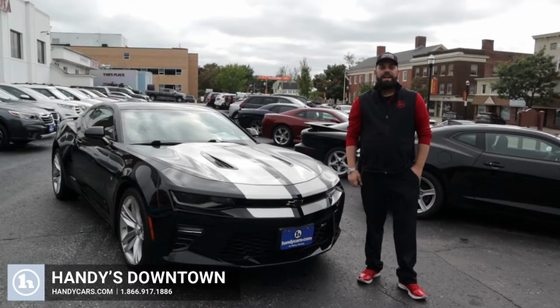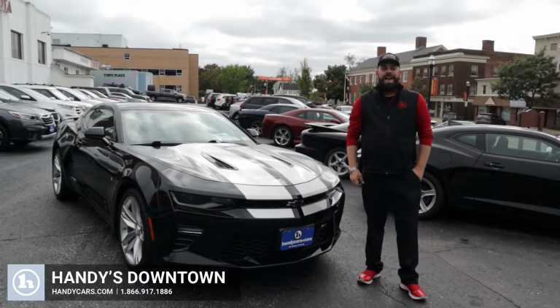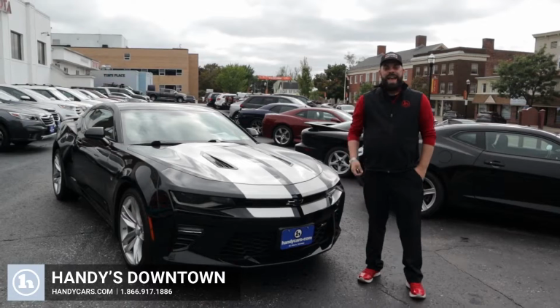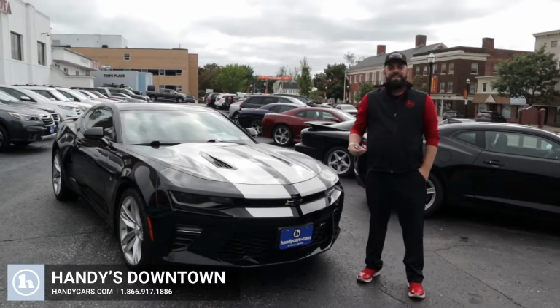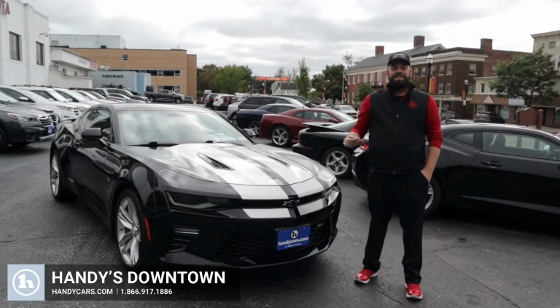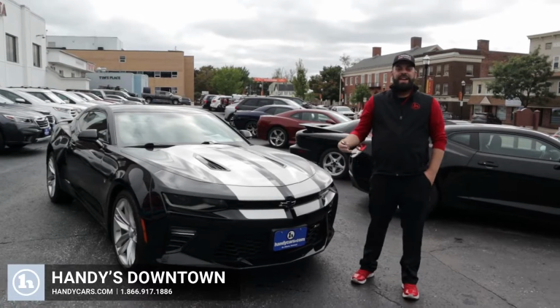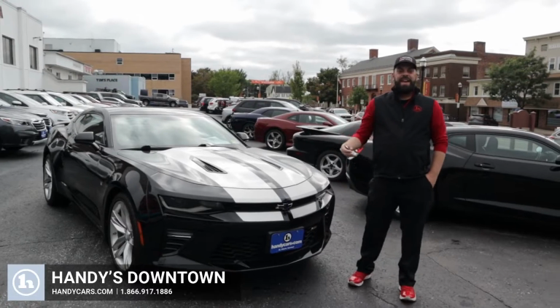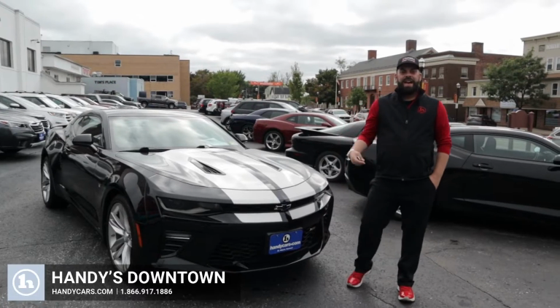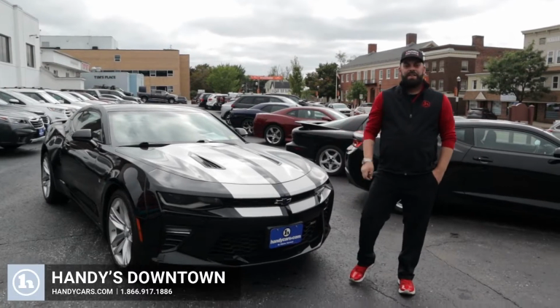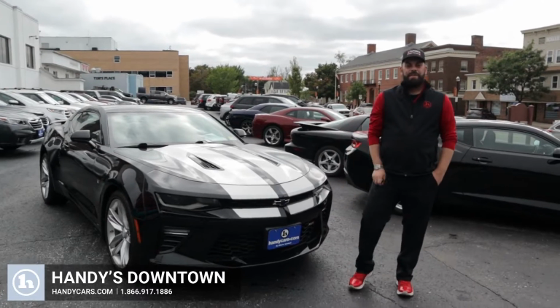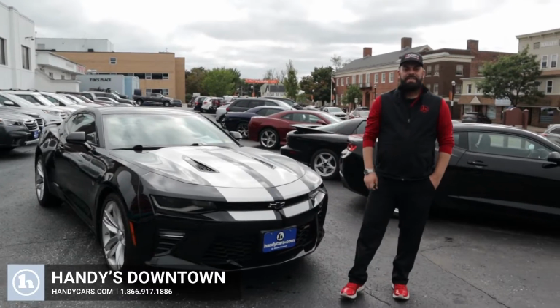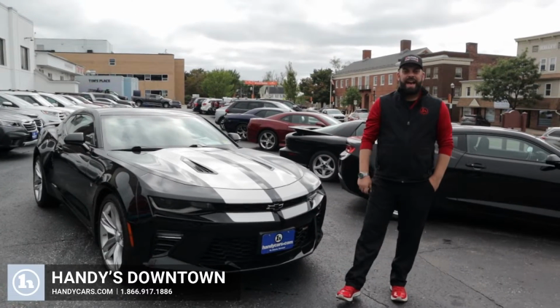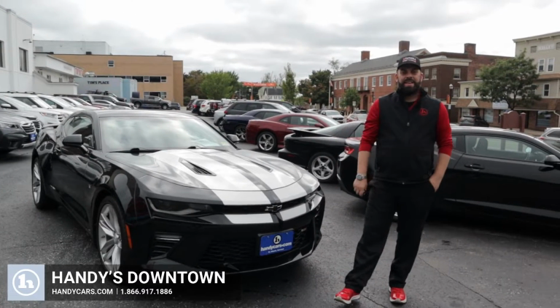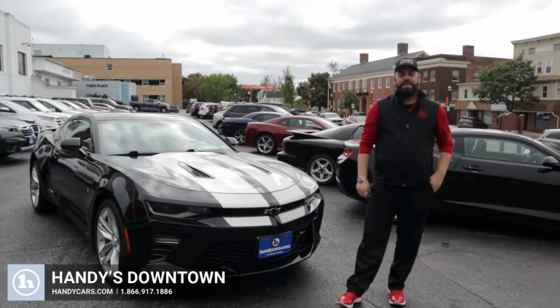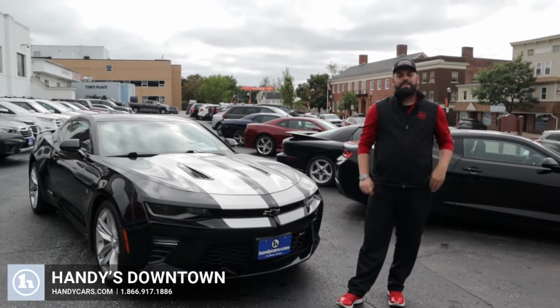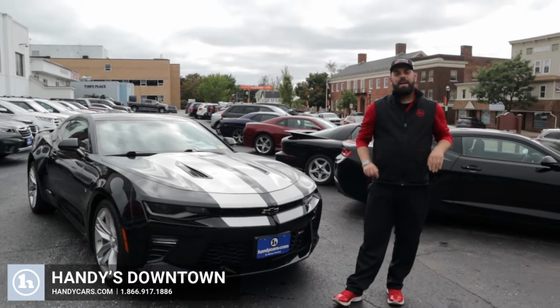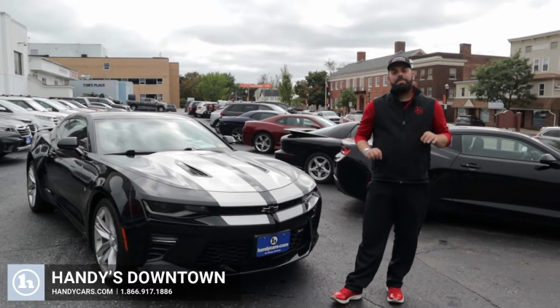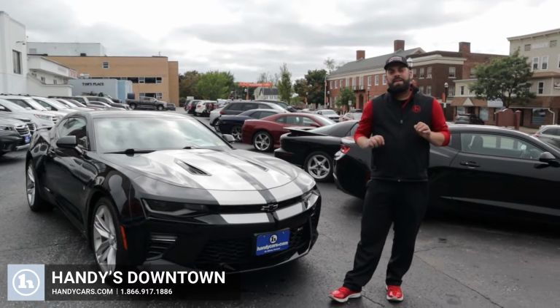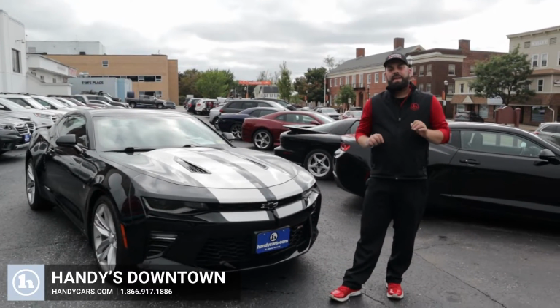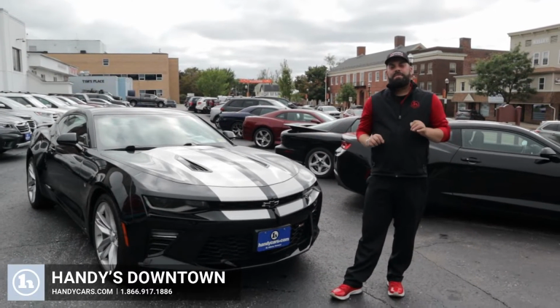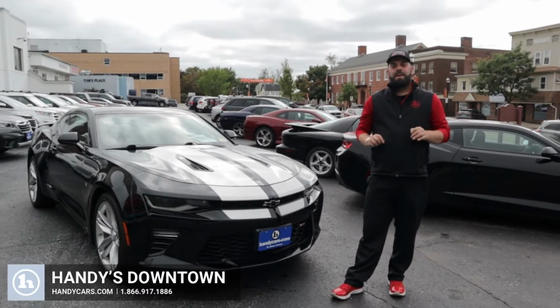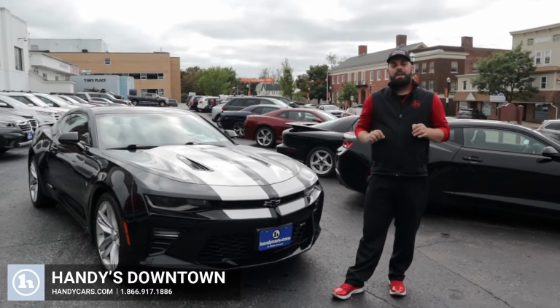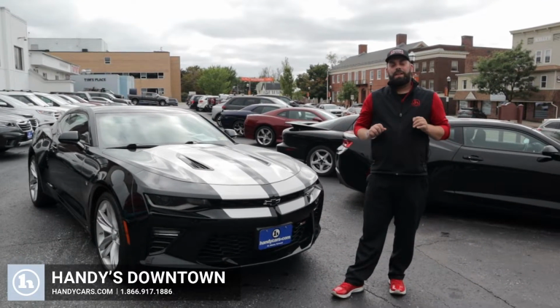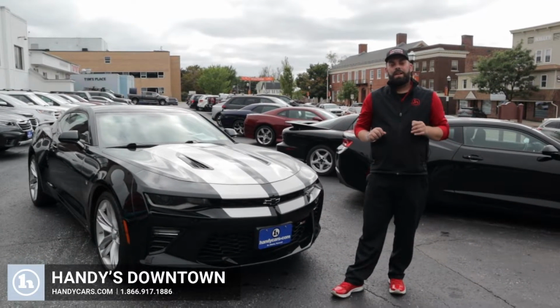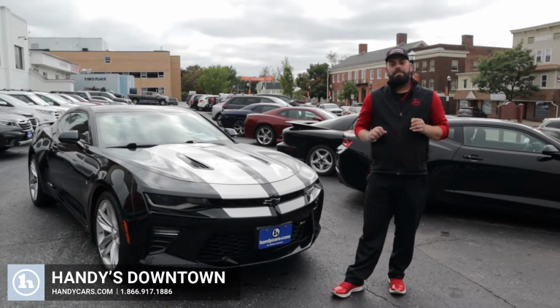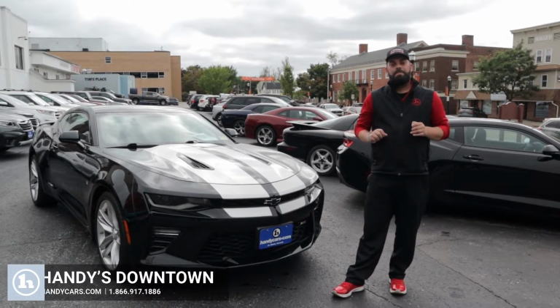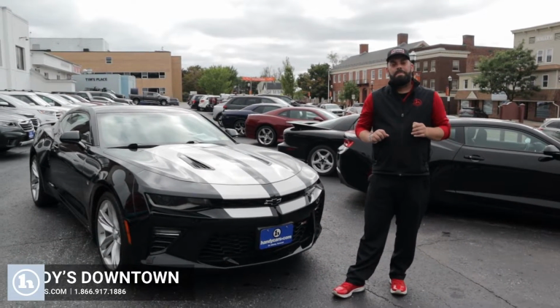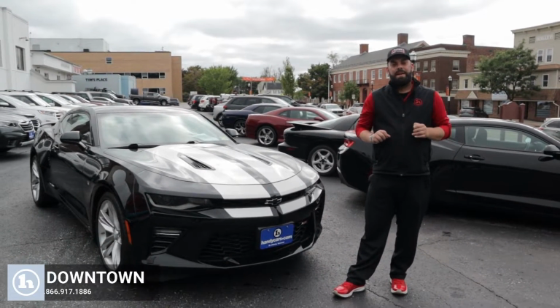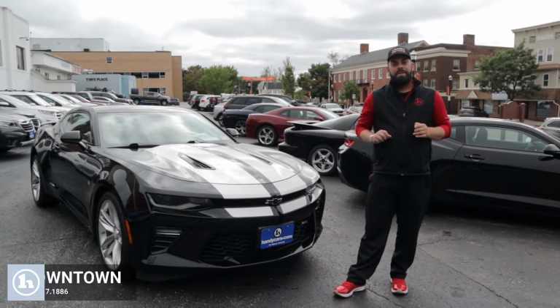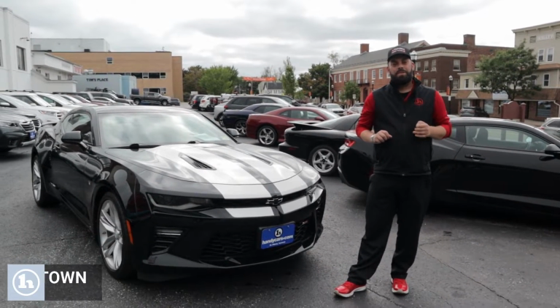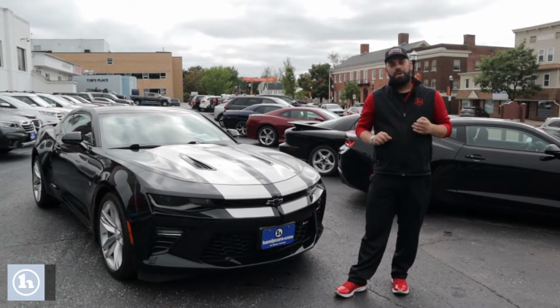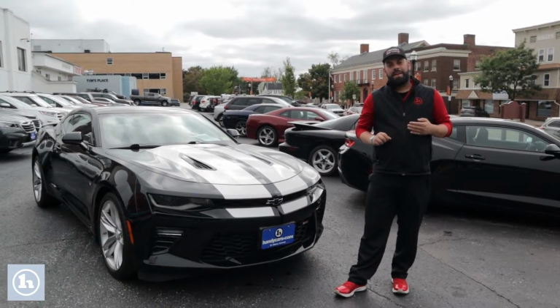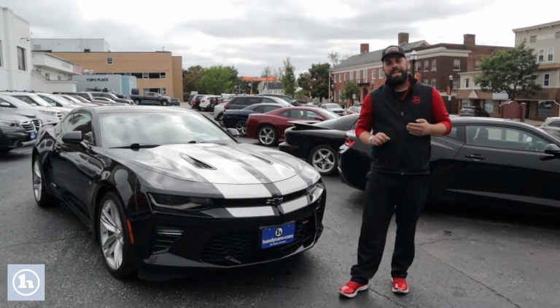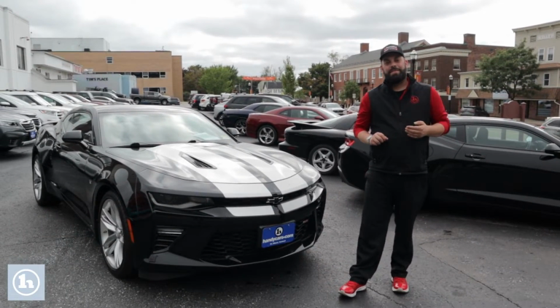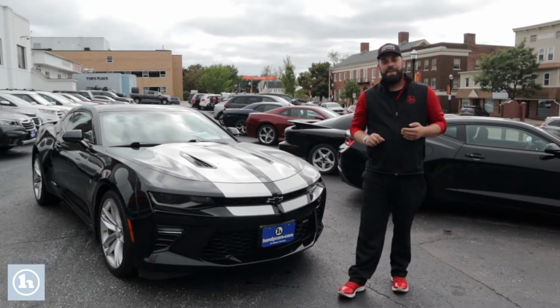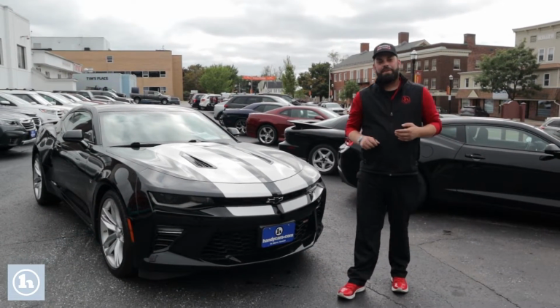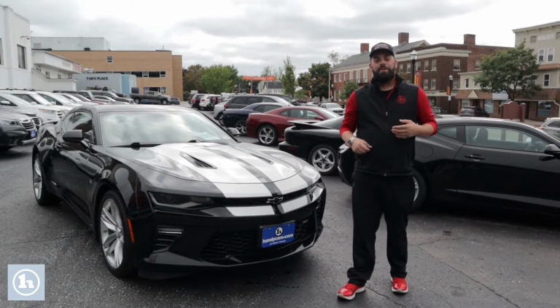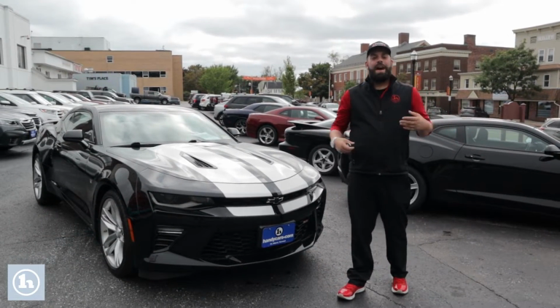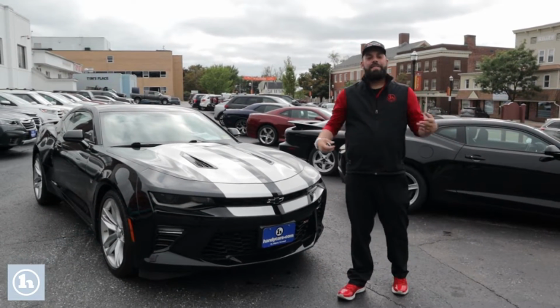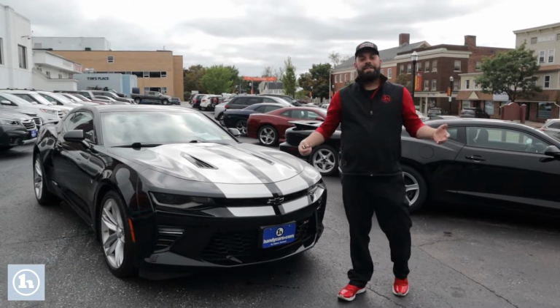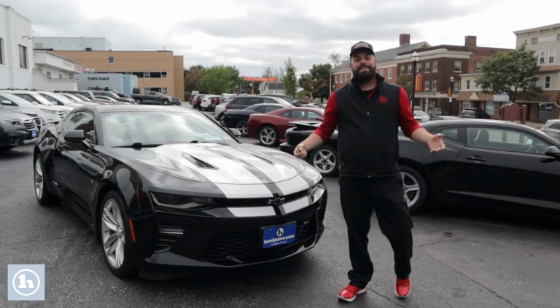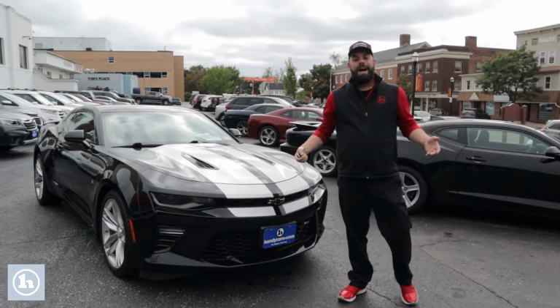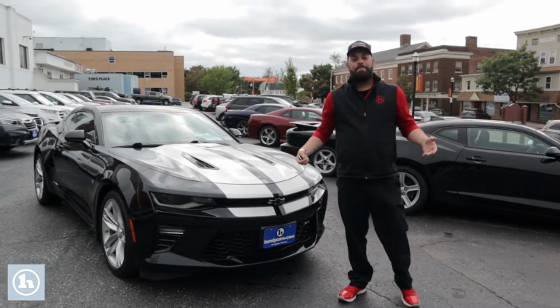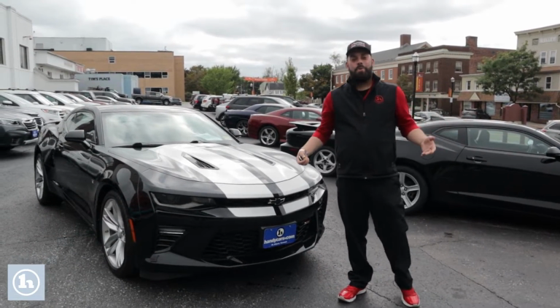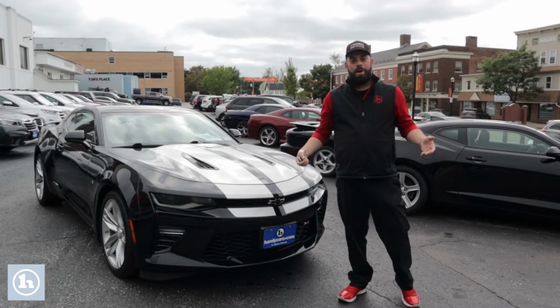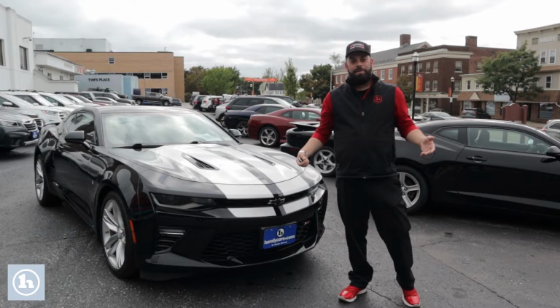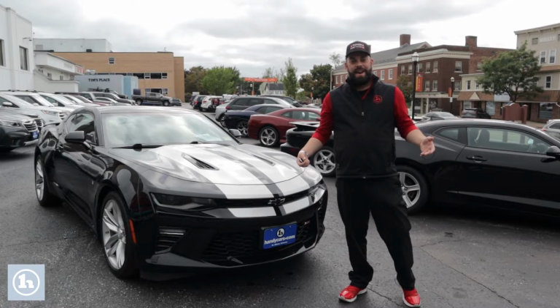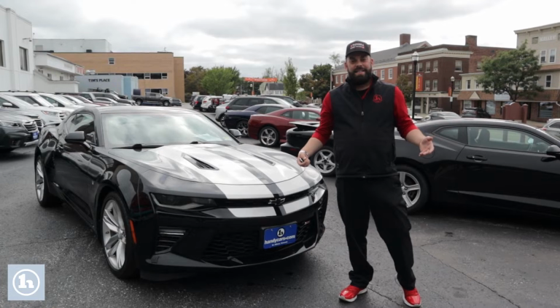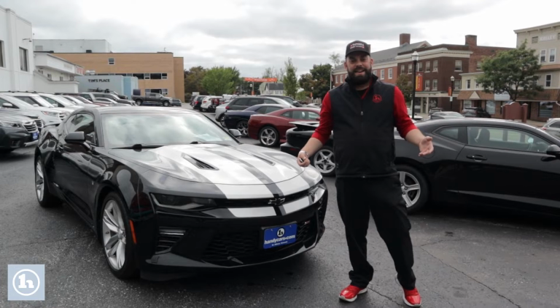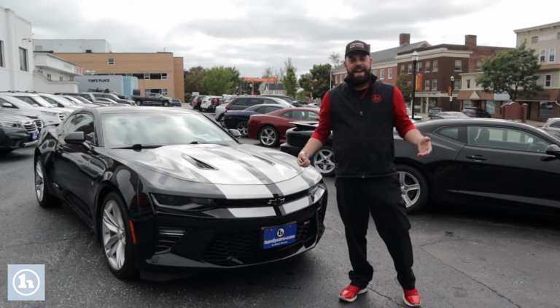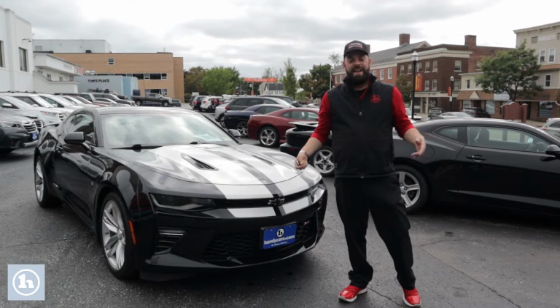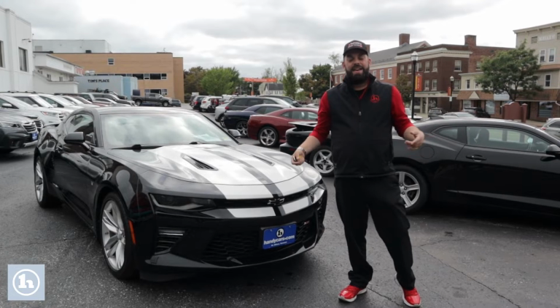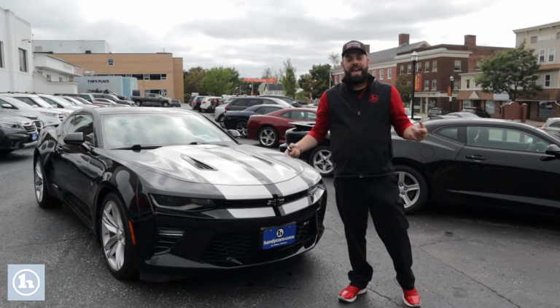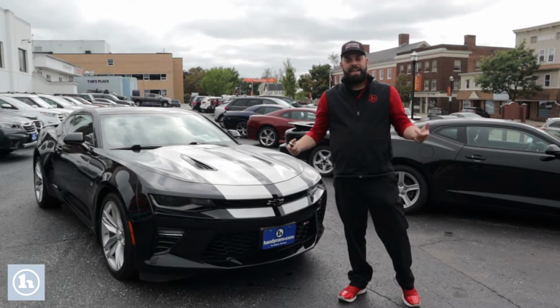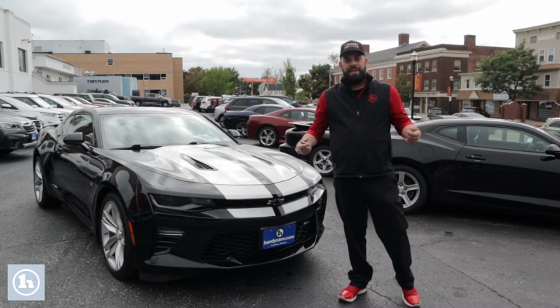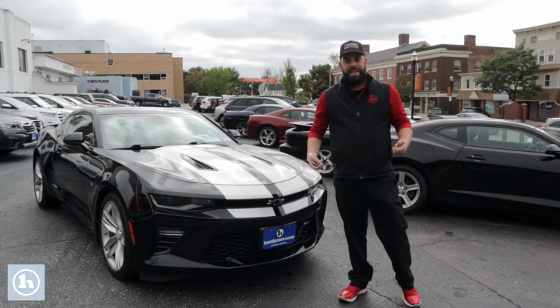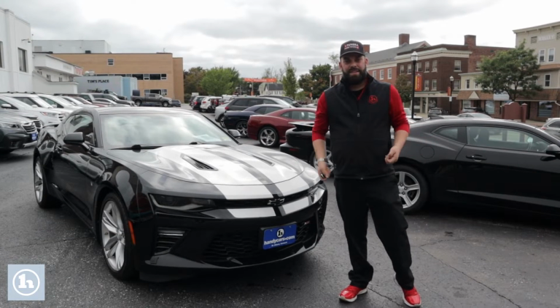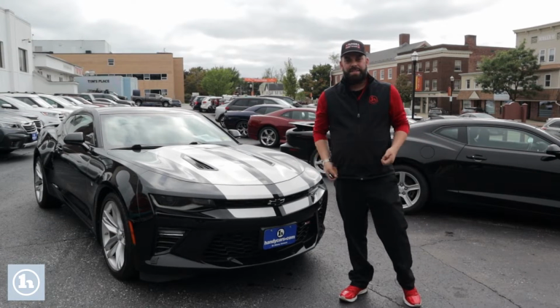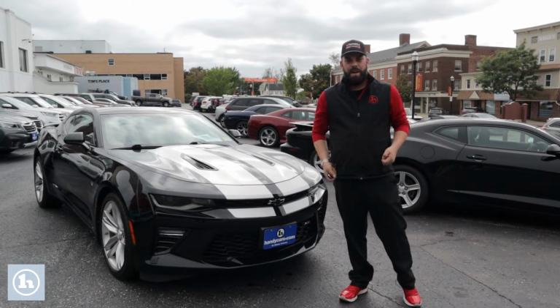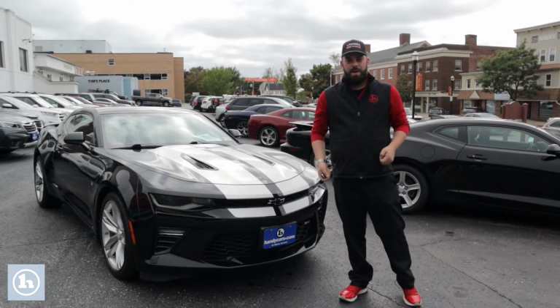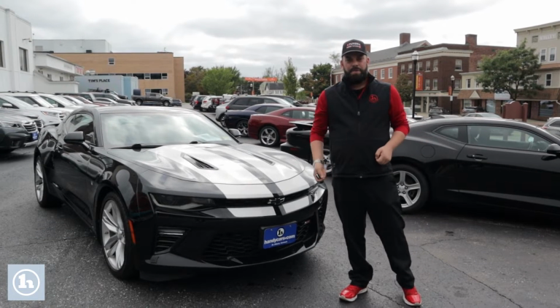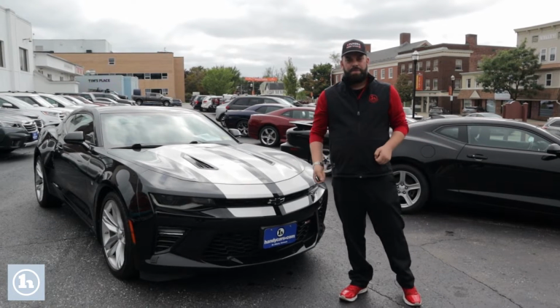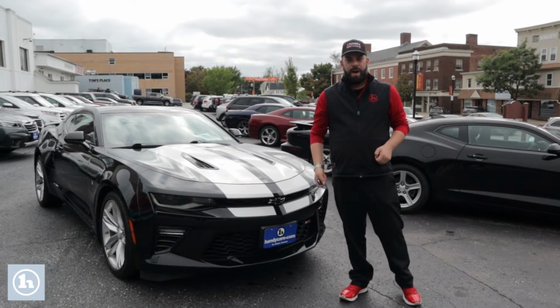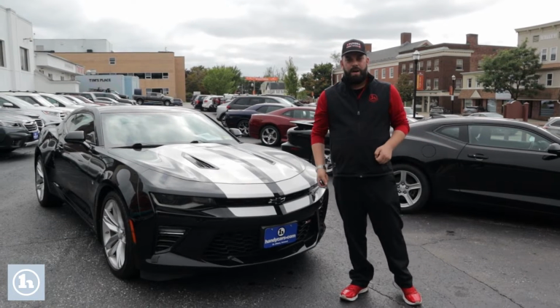Hey Shady, how you doing? Zach here. Let me give you a little bit better look at the vehicle now that it's not pouring rain today and get you that startup as well.